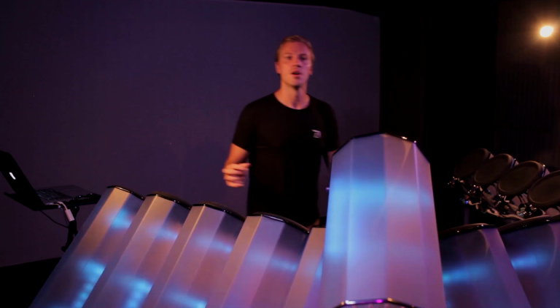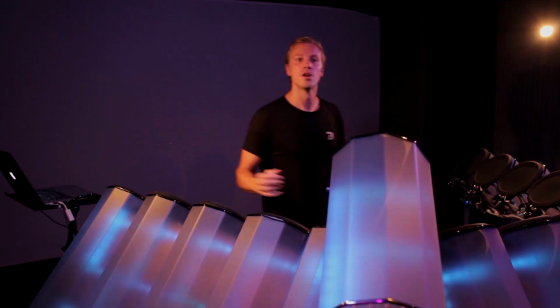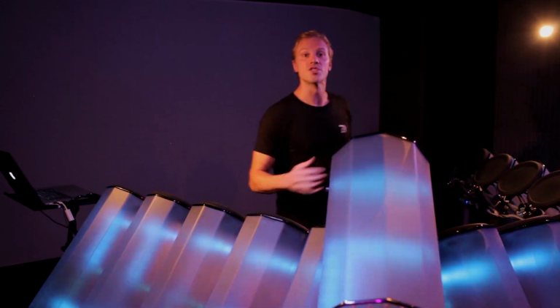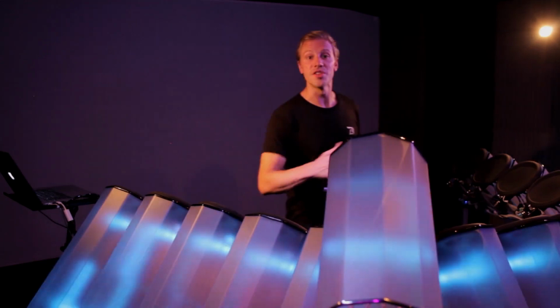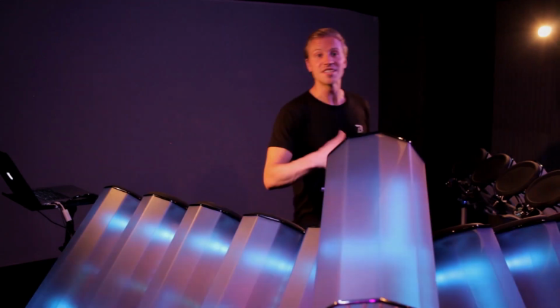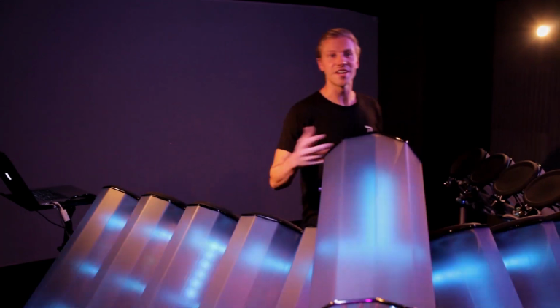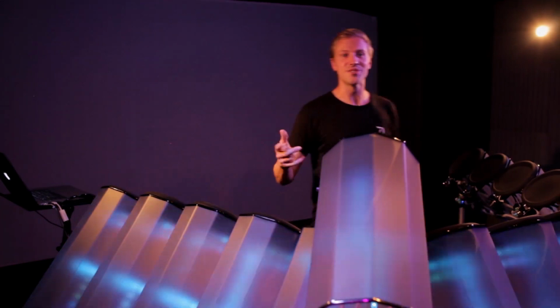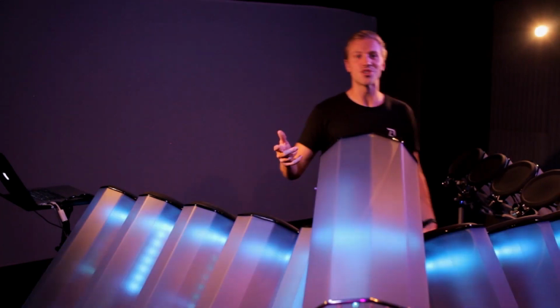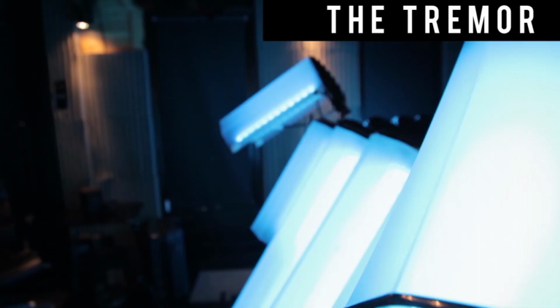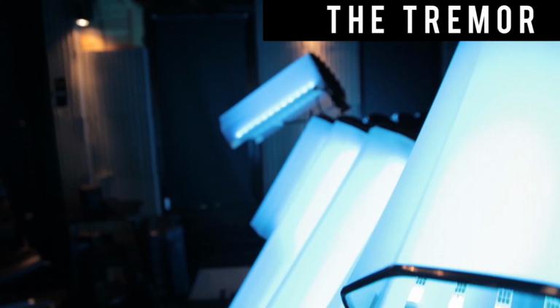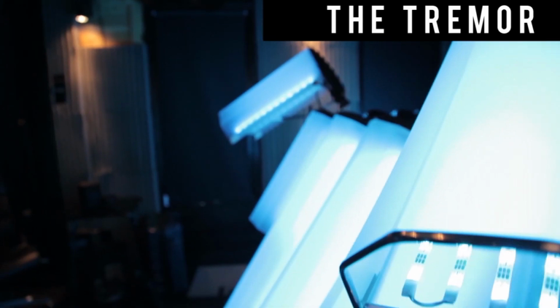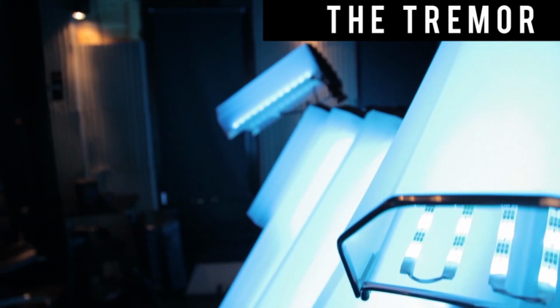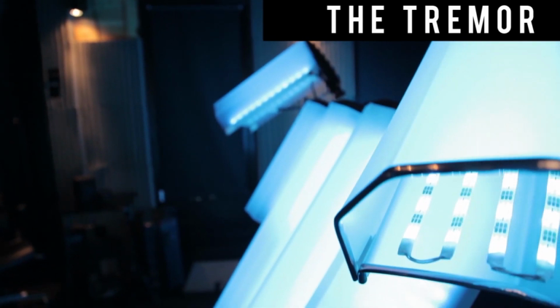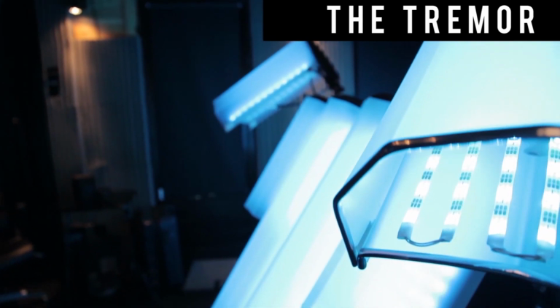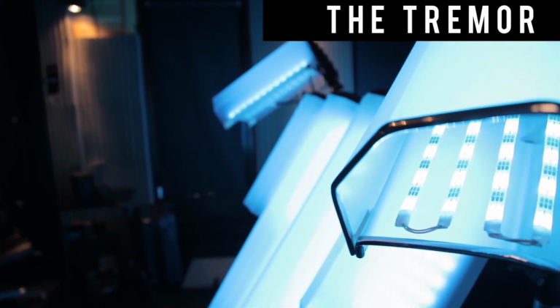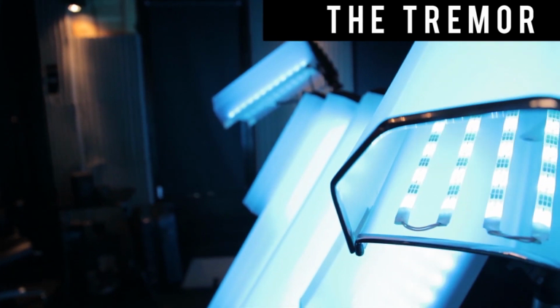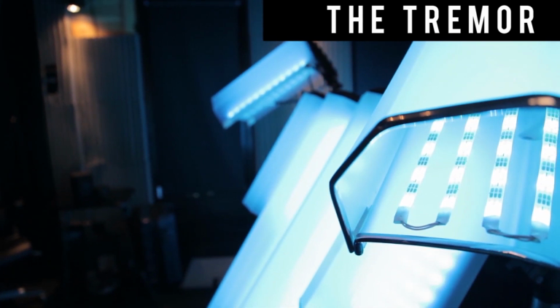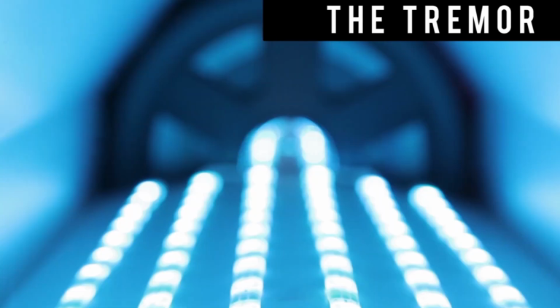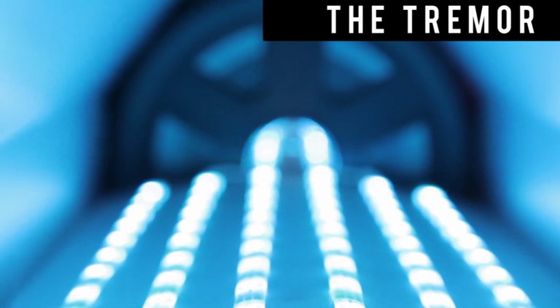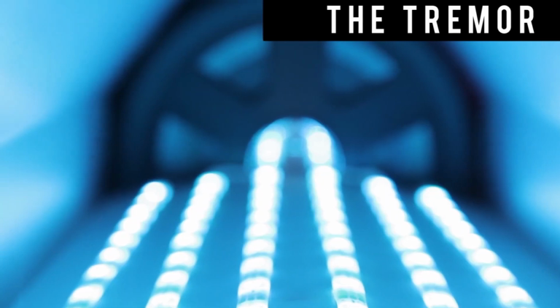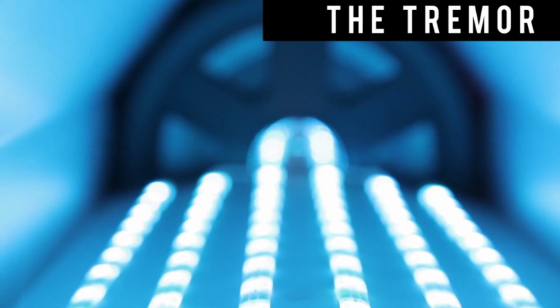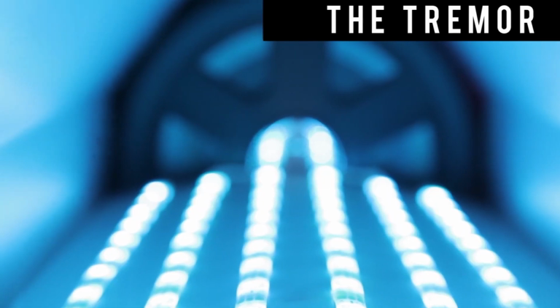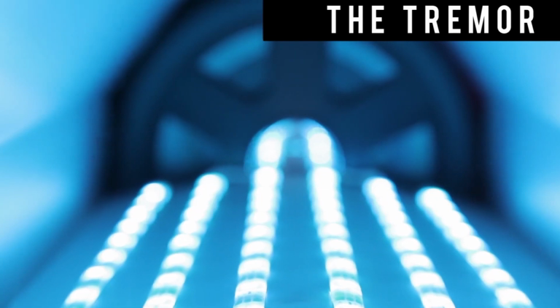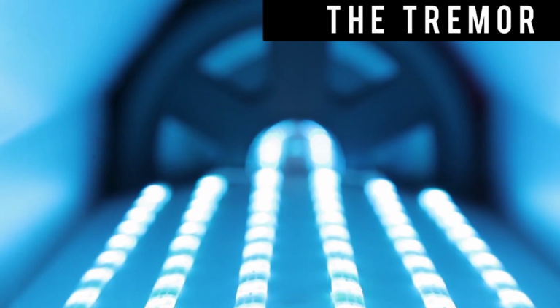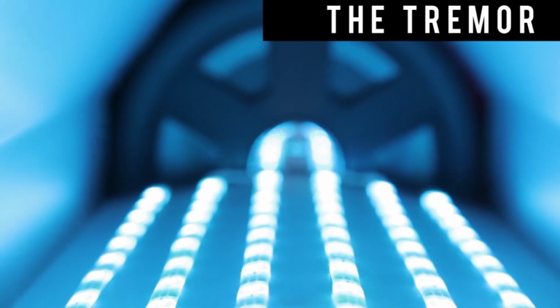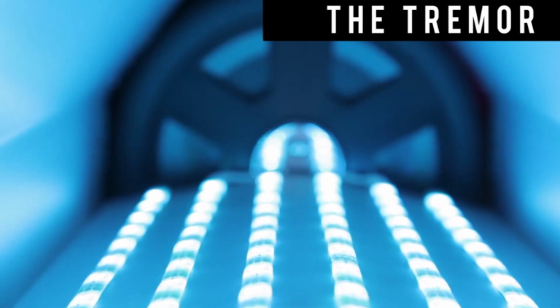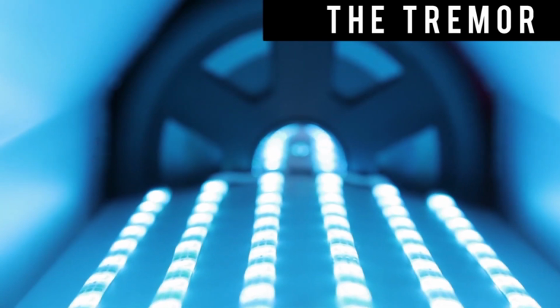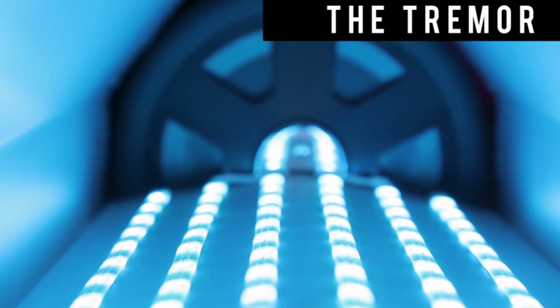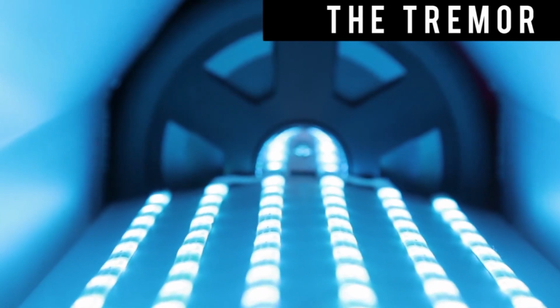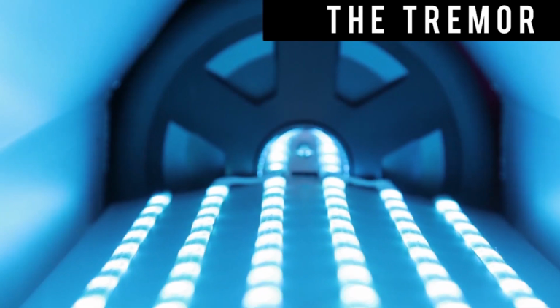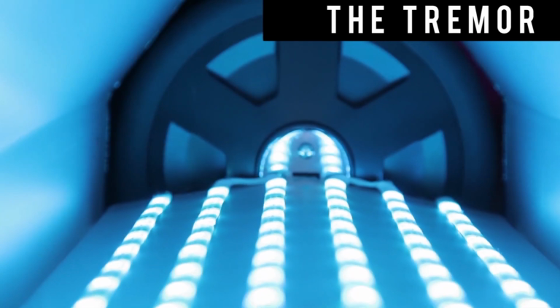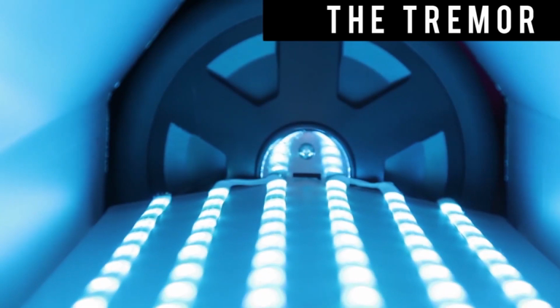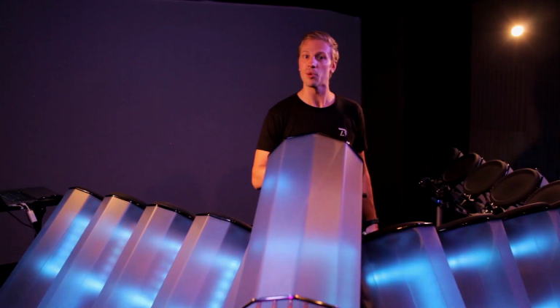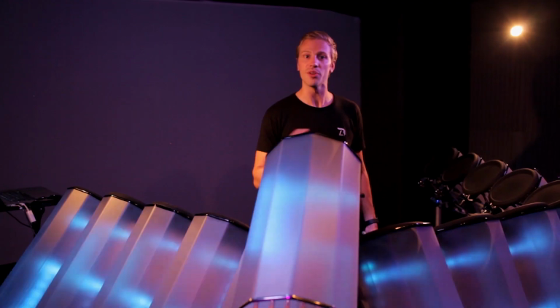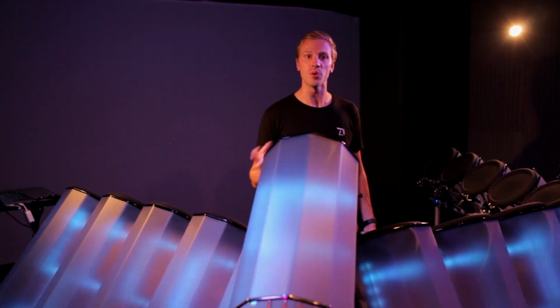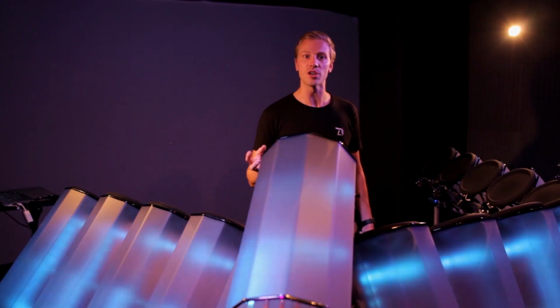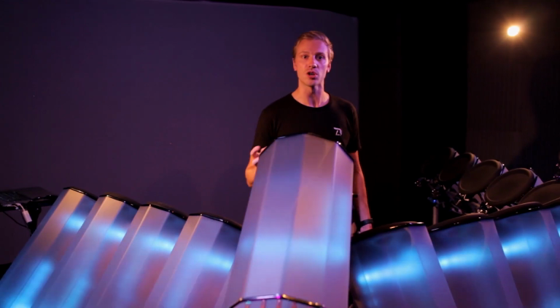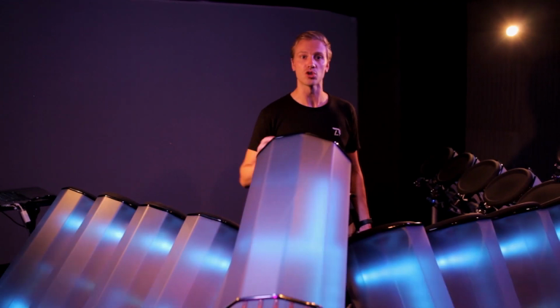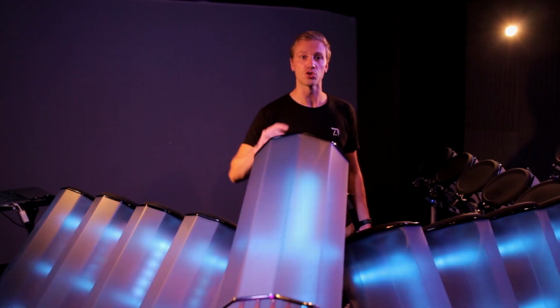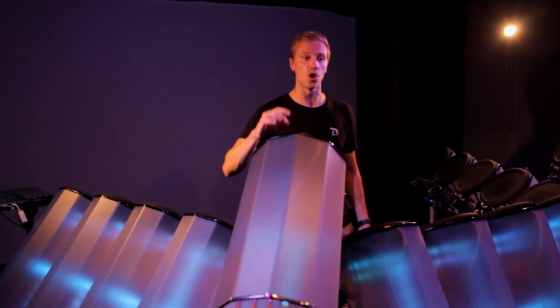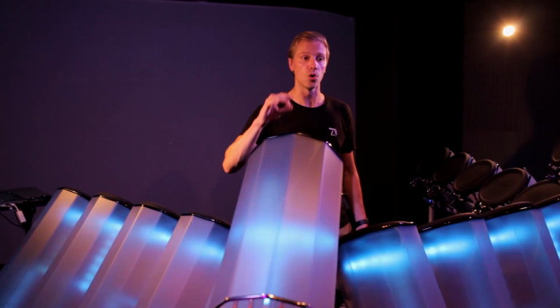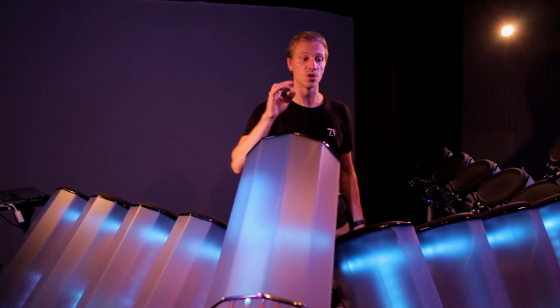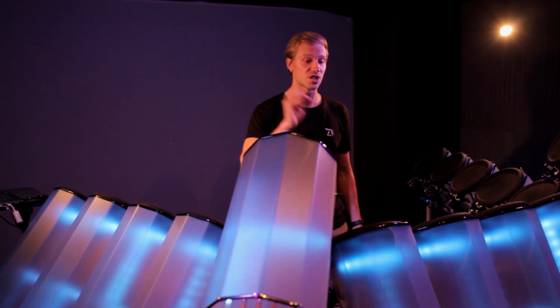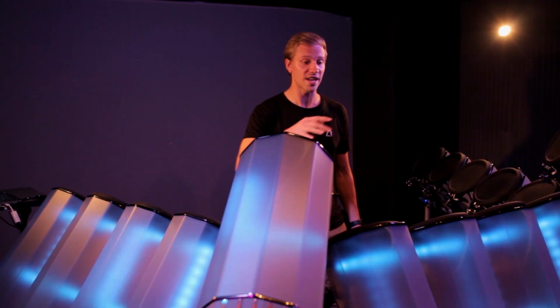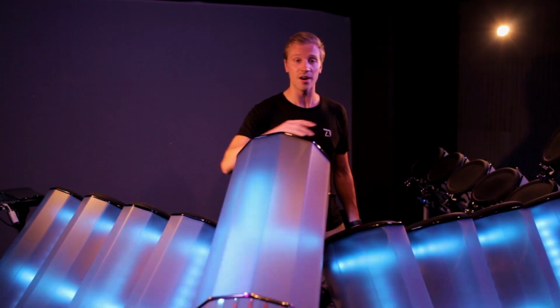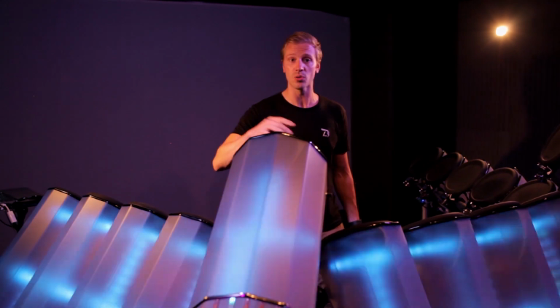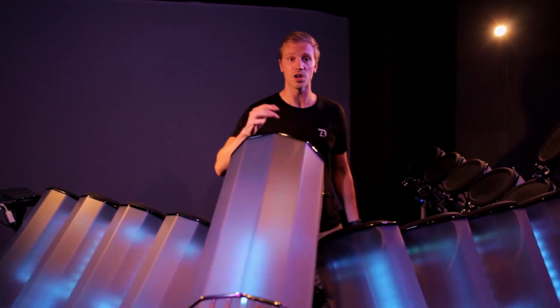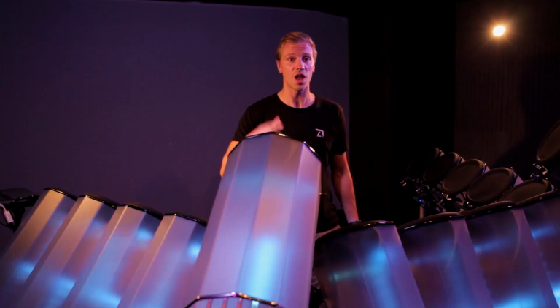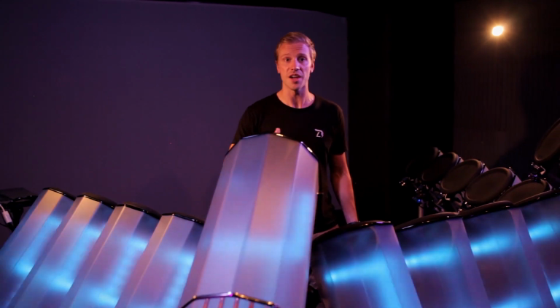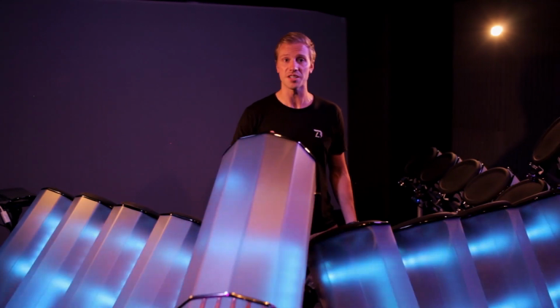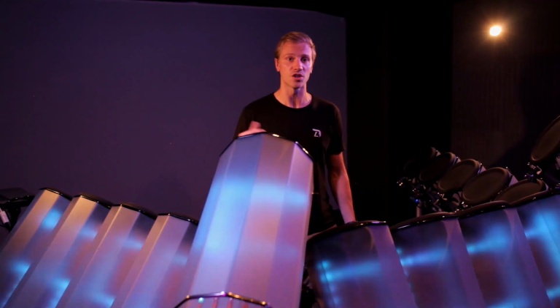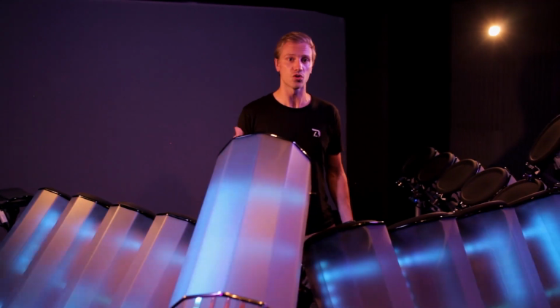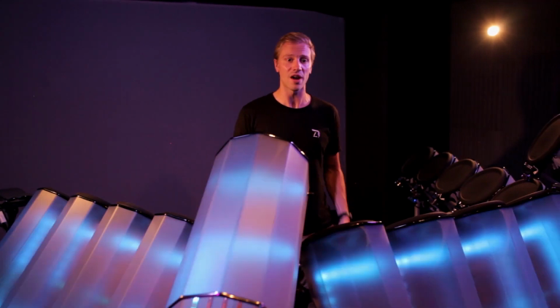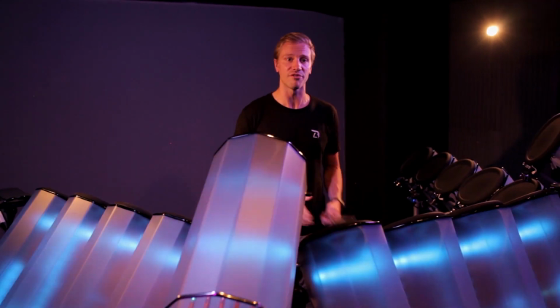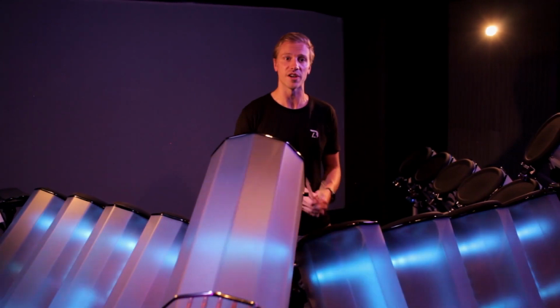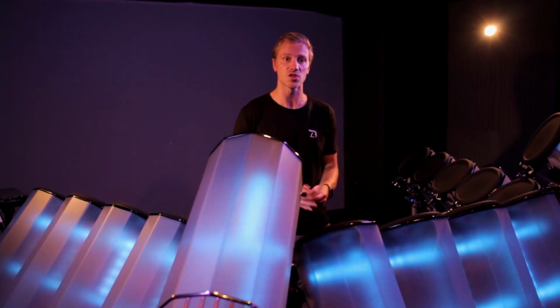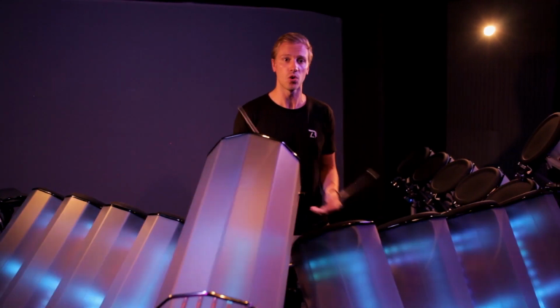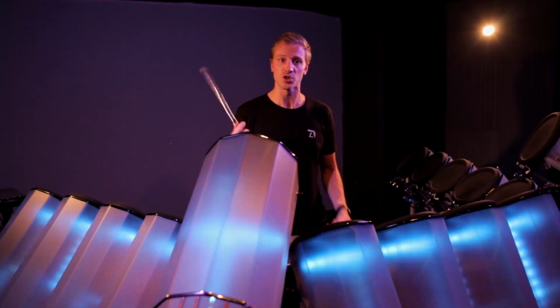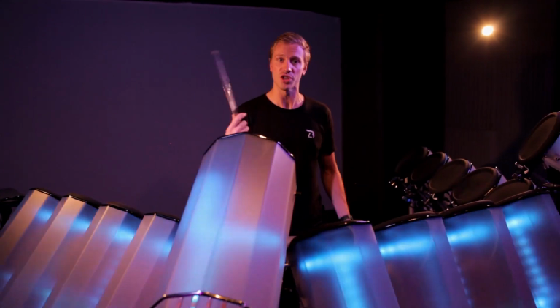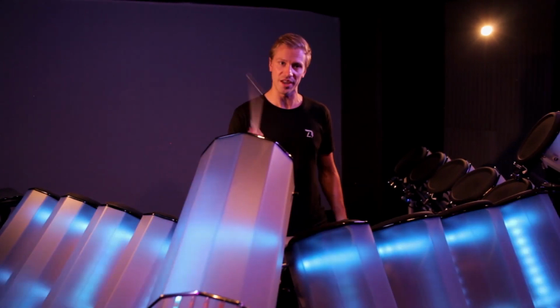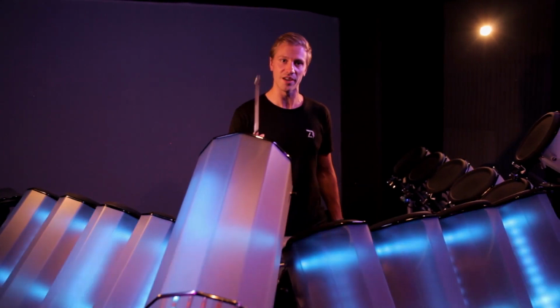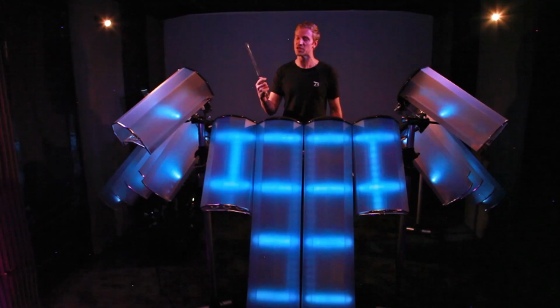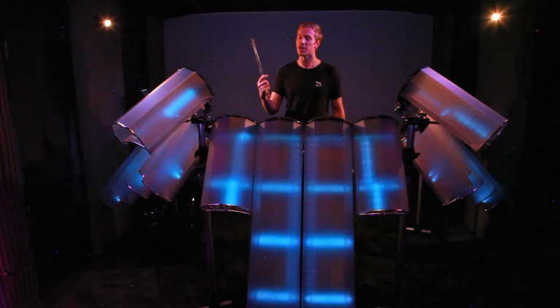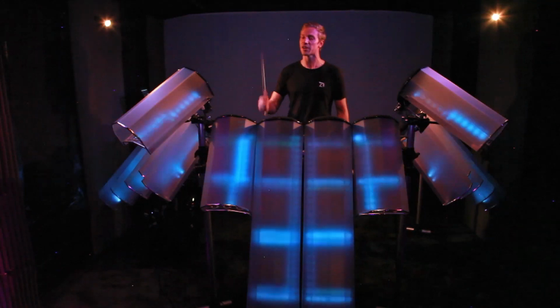This here is the Tremor. This is our visual DJ rig that we created, and with it we can control sound, lights, and graphics all just at the hit of the stick.